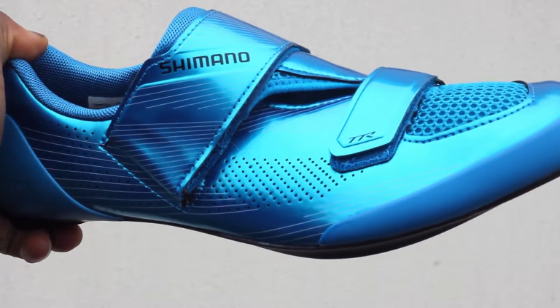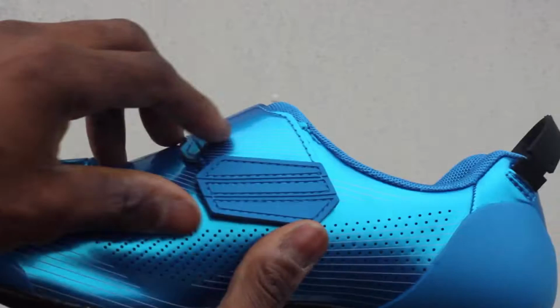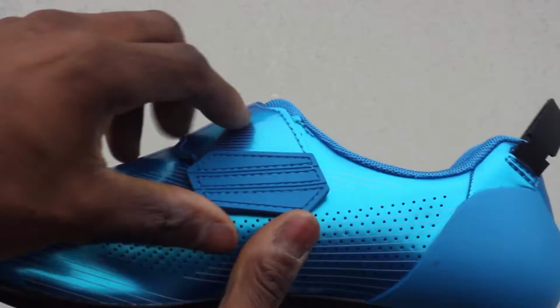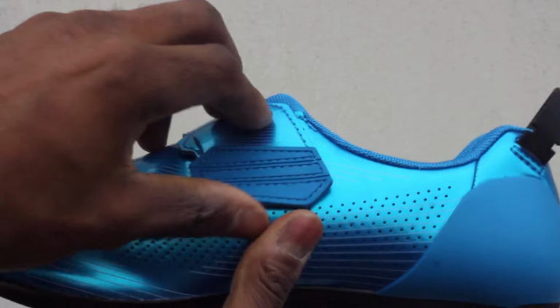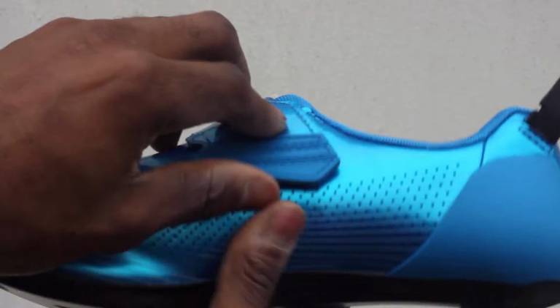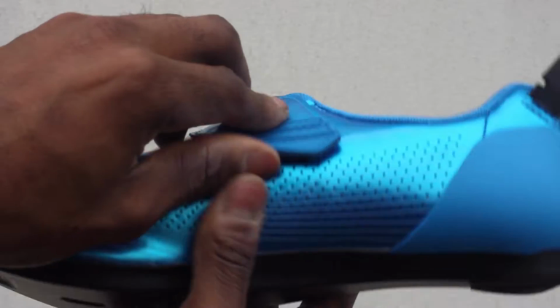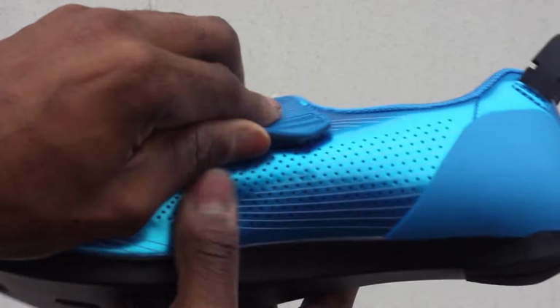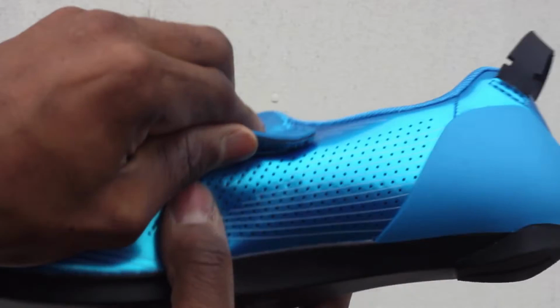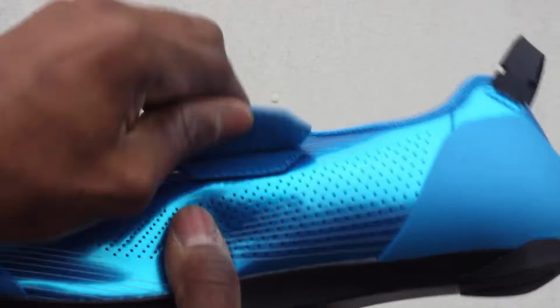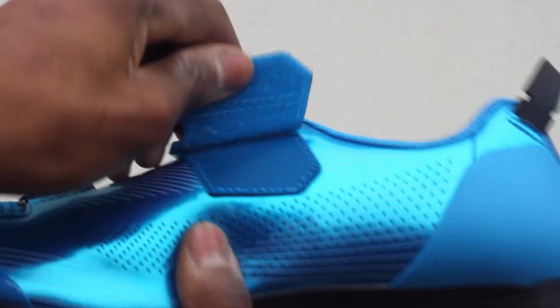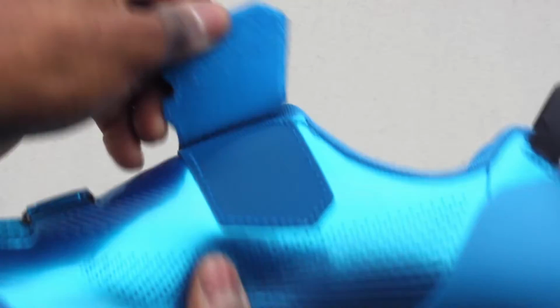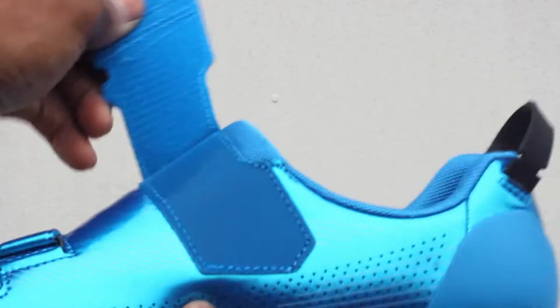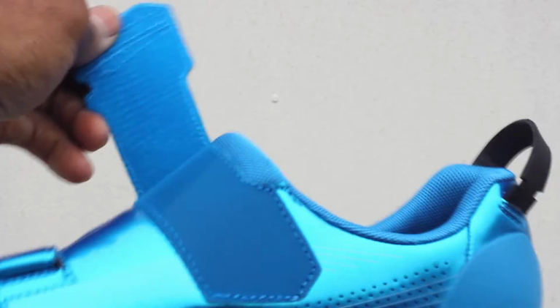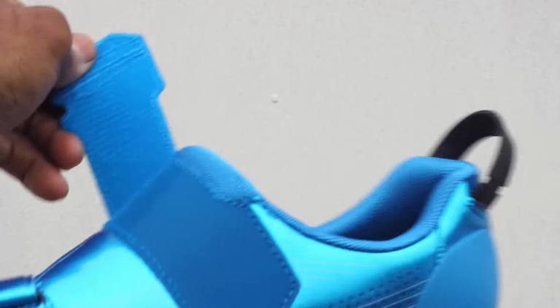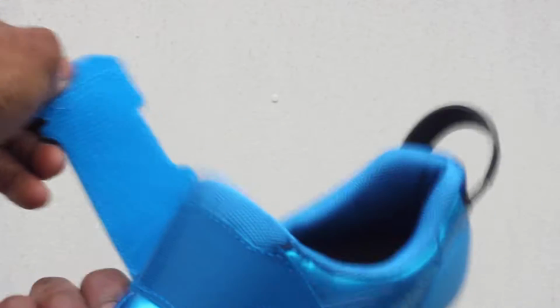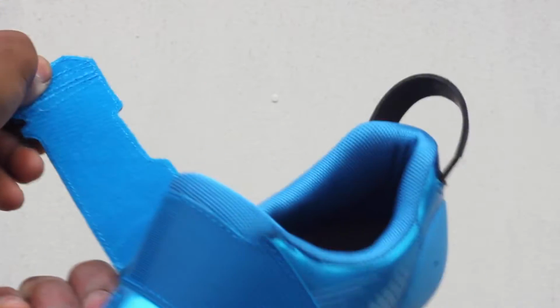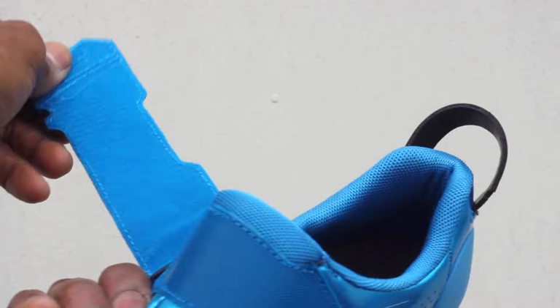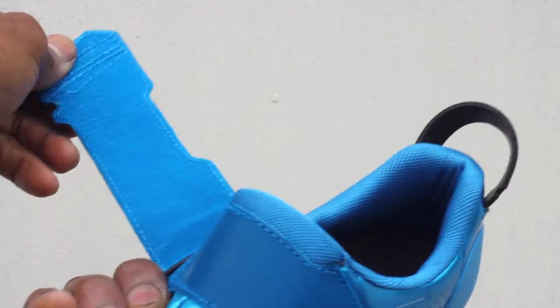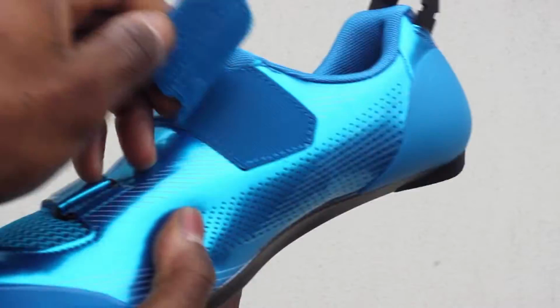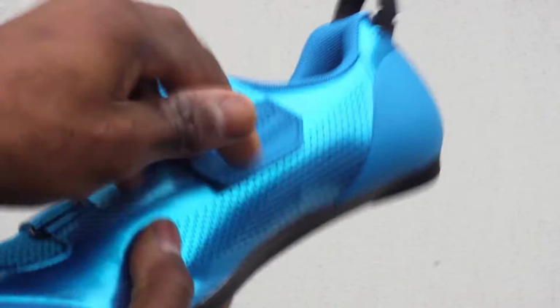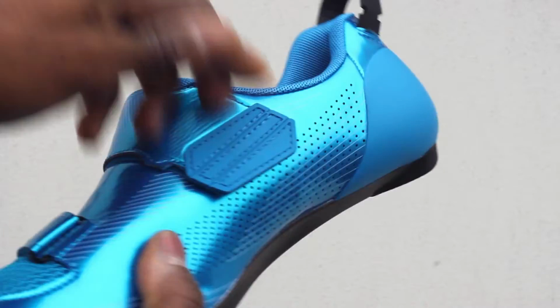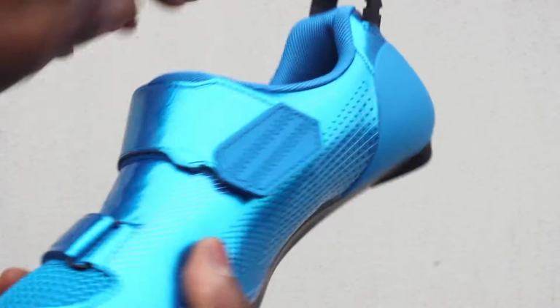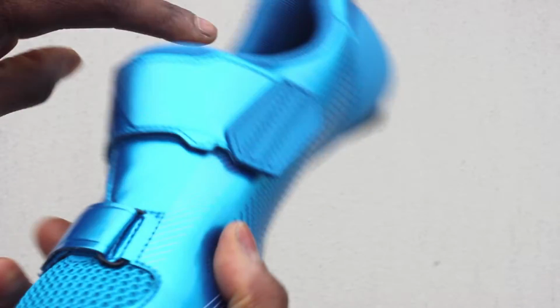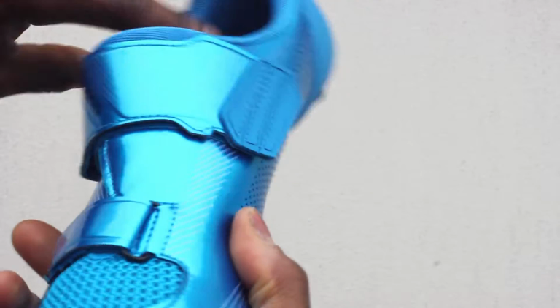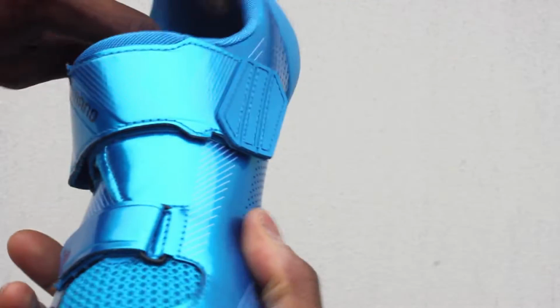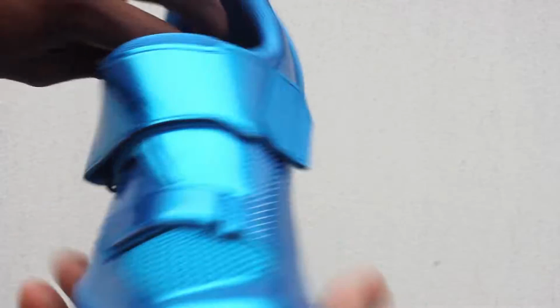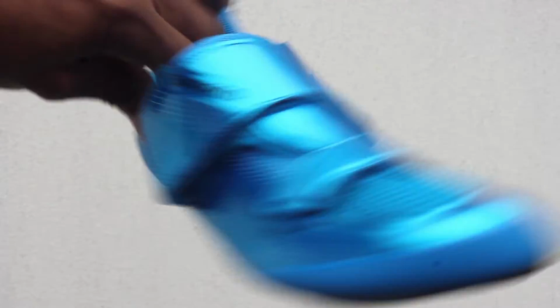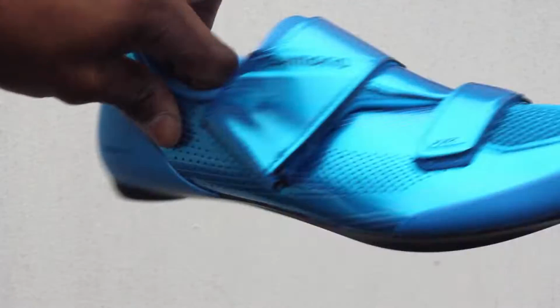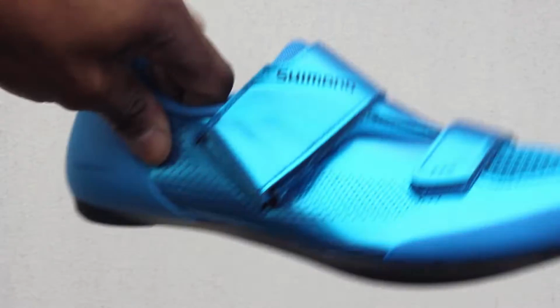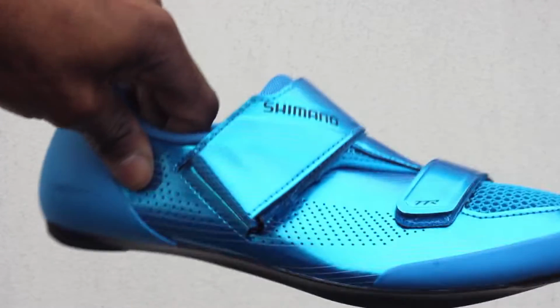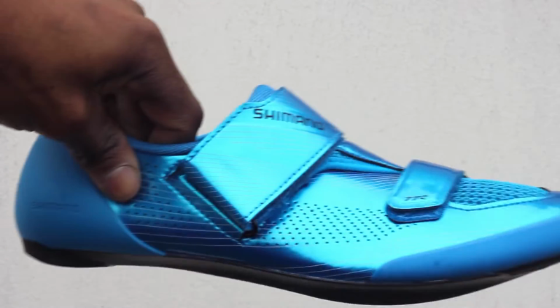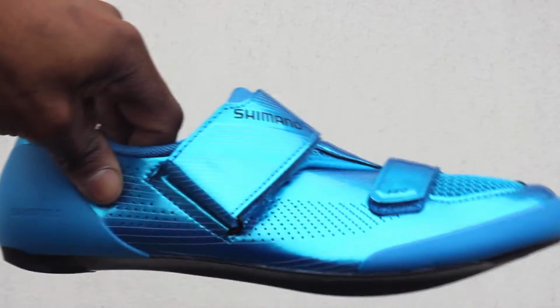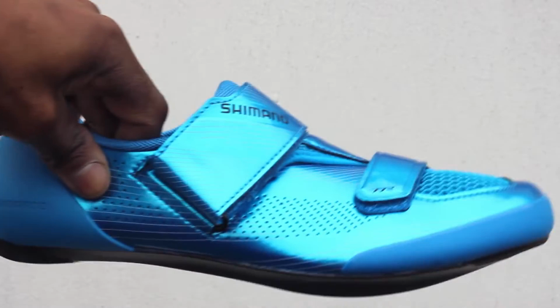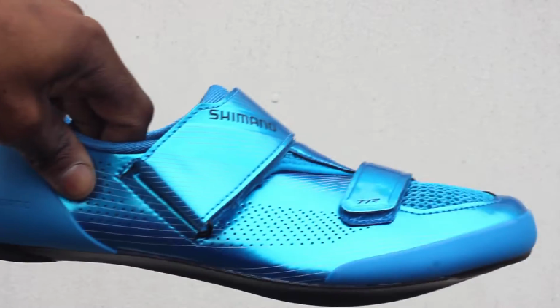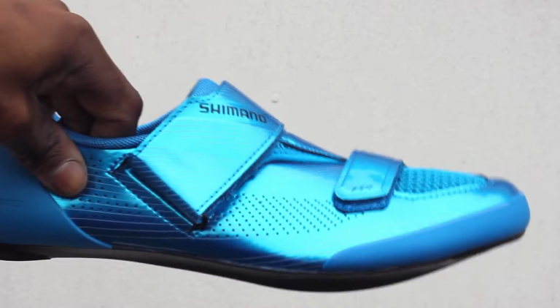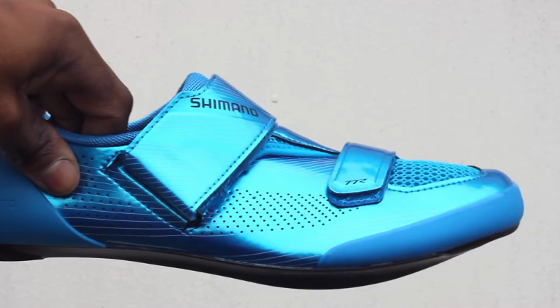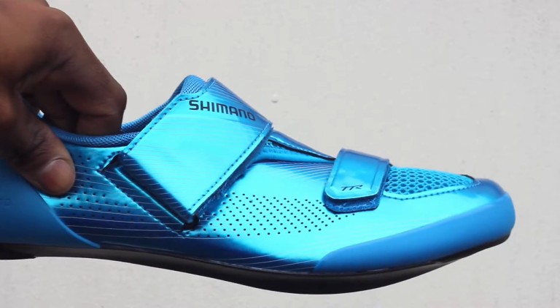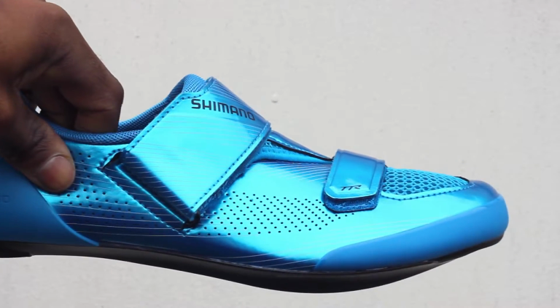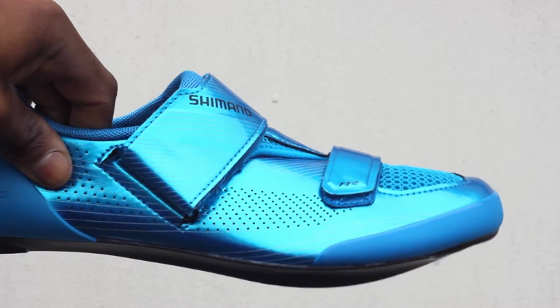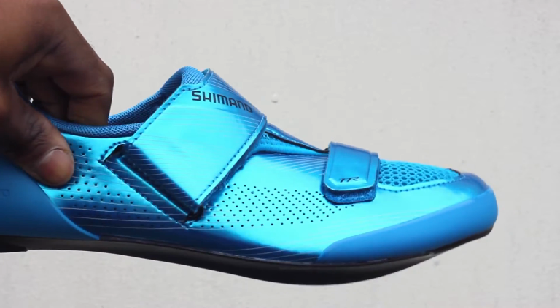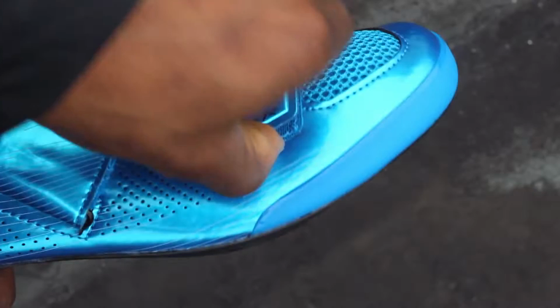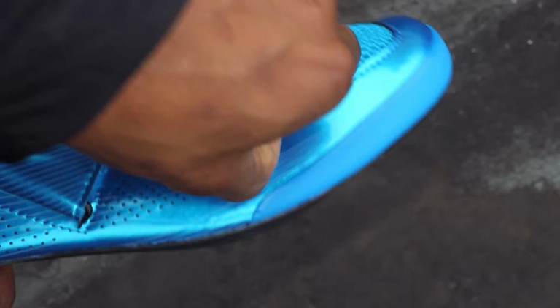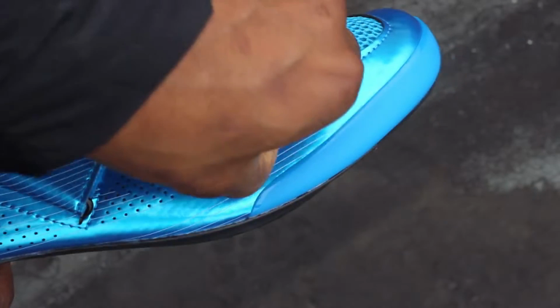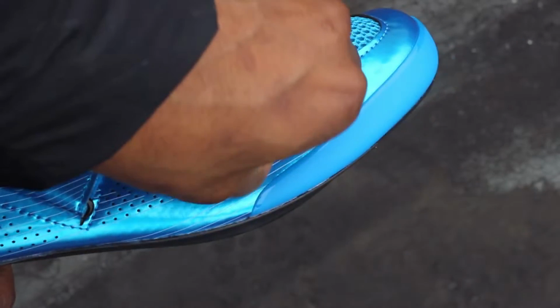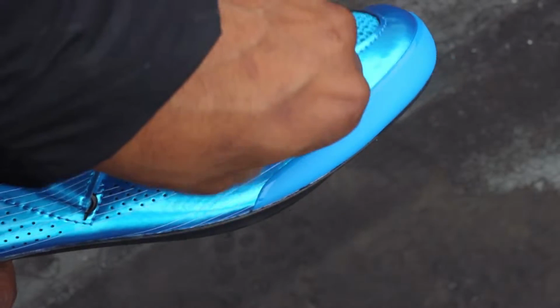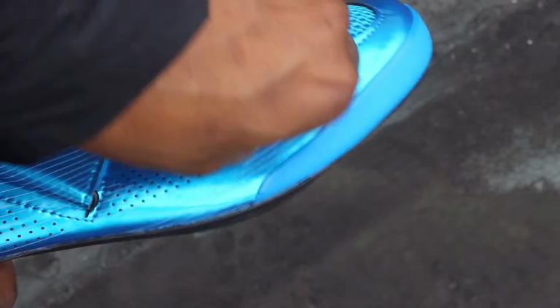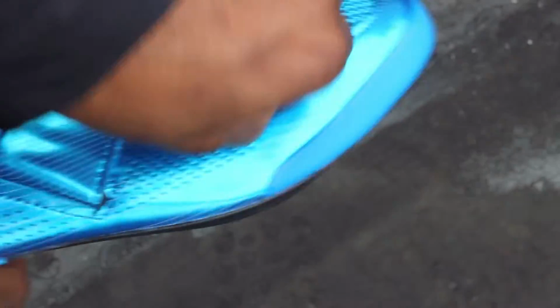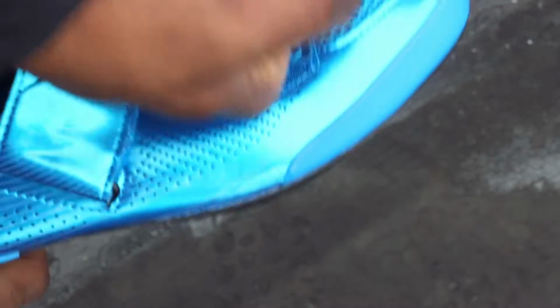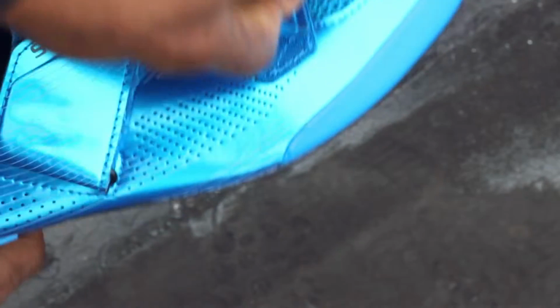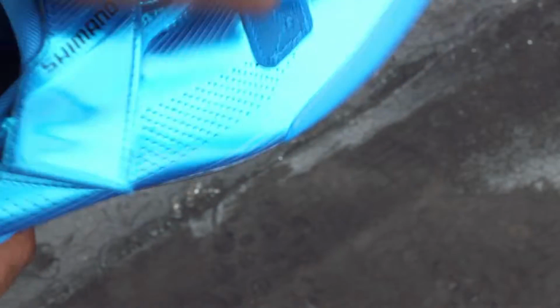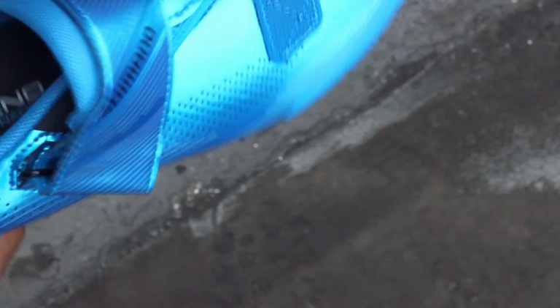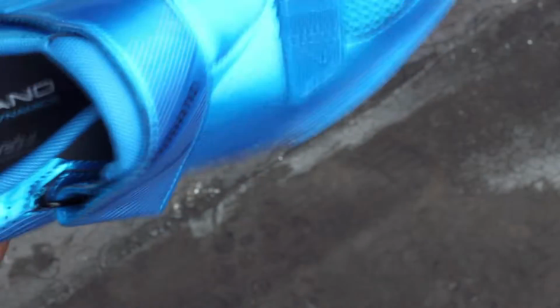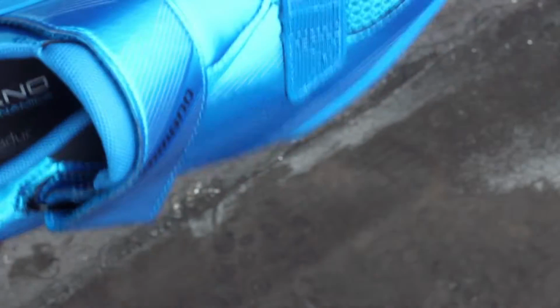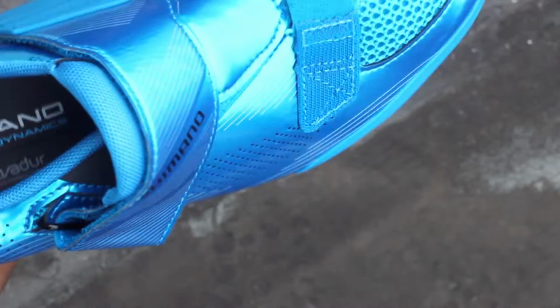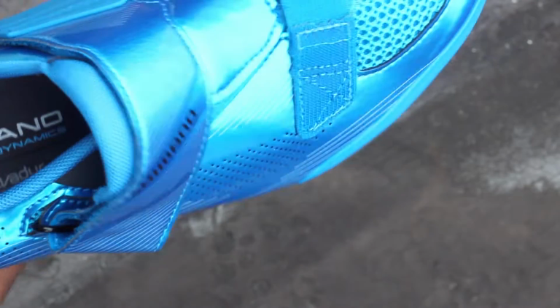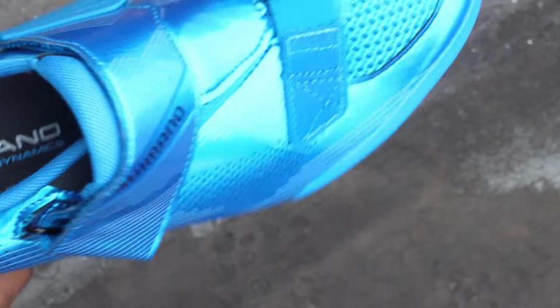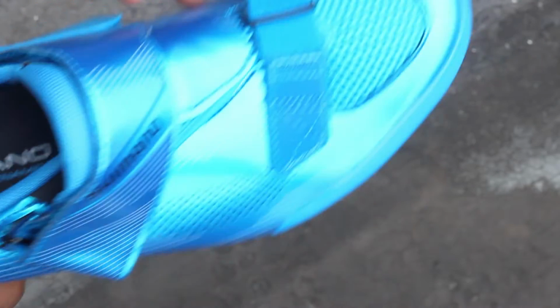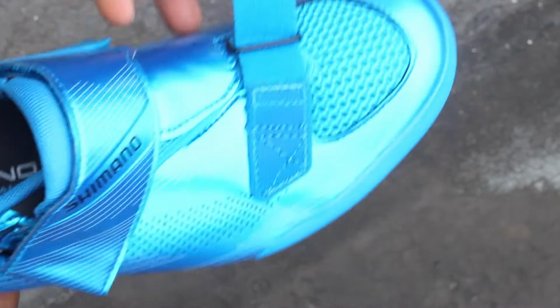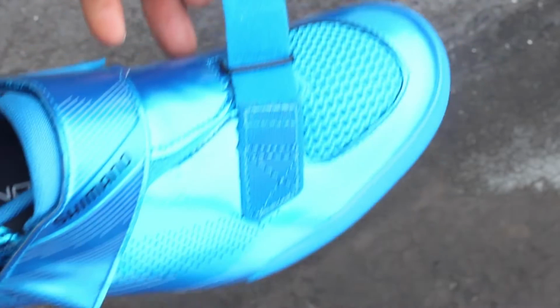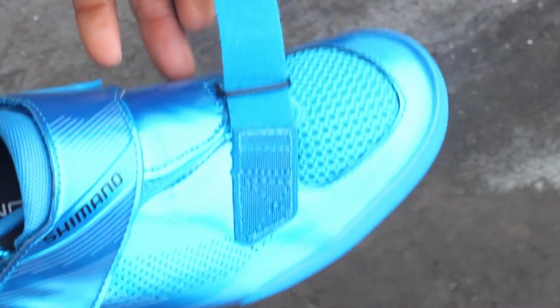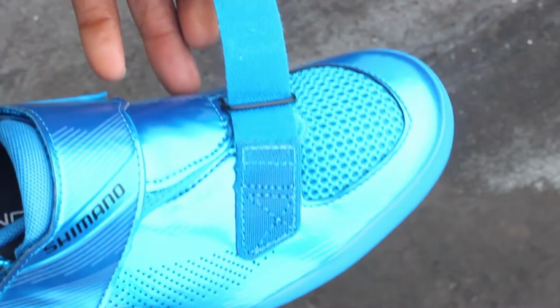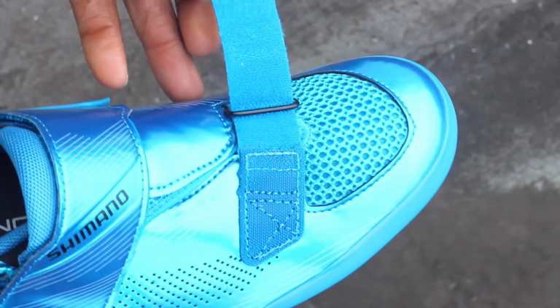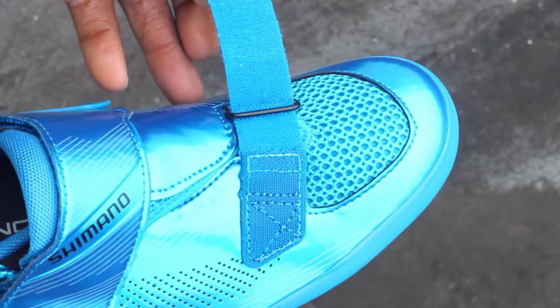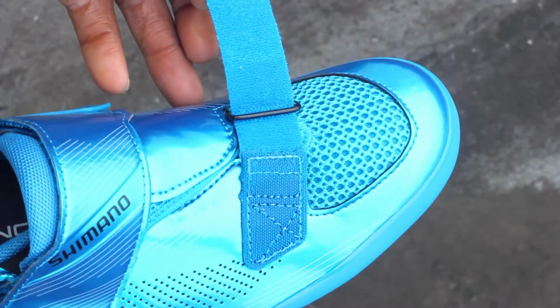It has a wide collar hook and loop strap to make it easy to open the shoe, and a smaller one over the toes to dial you in to the perfect fit.